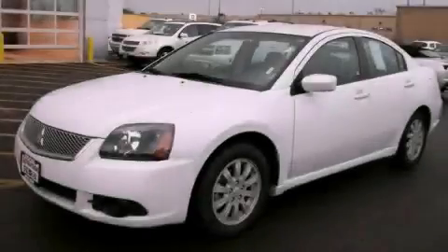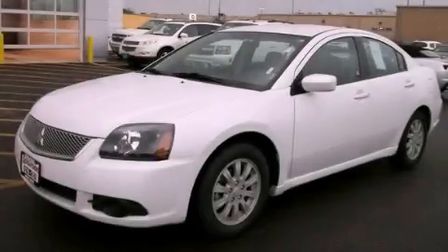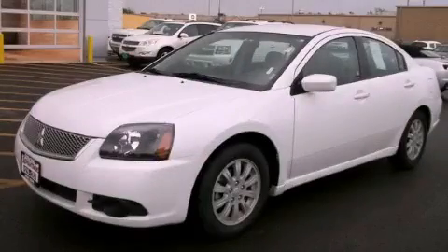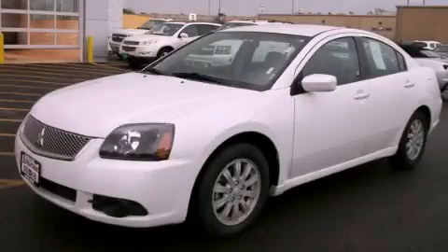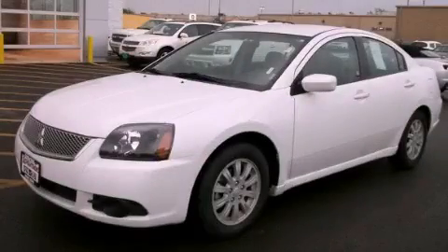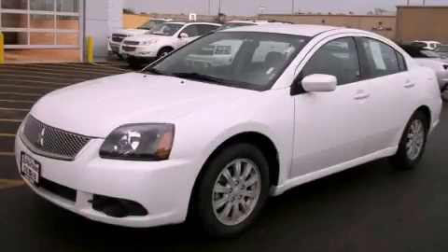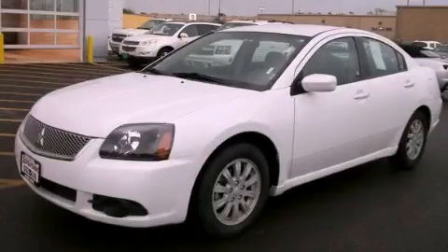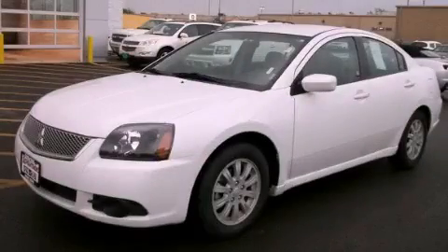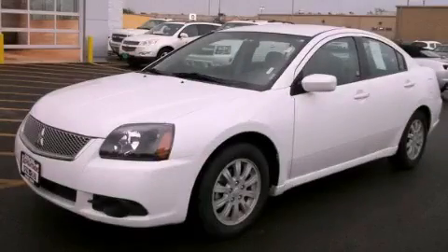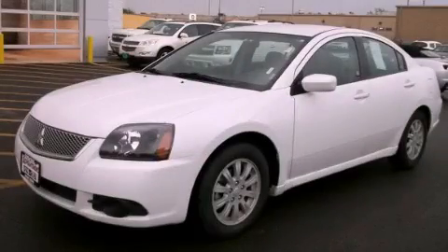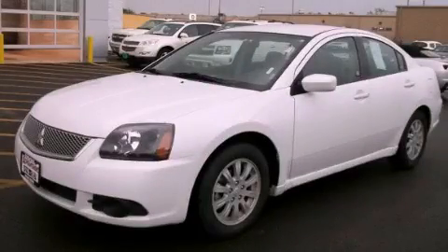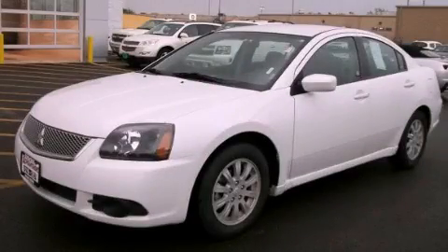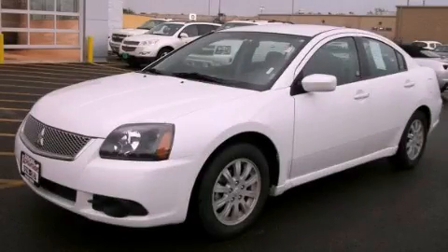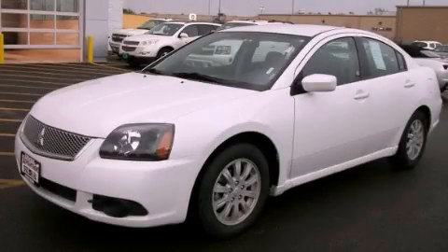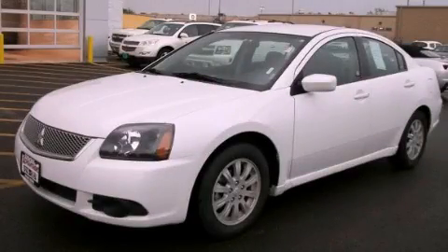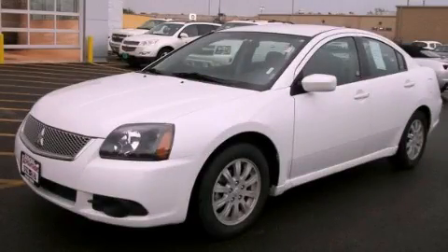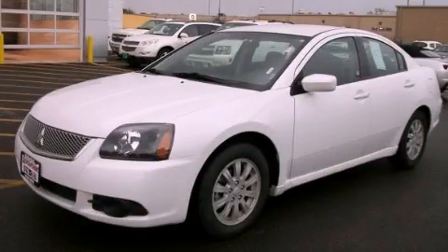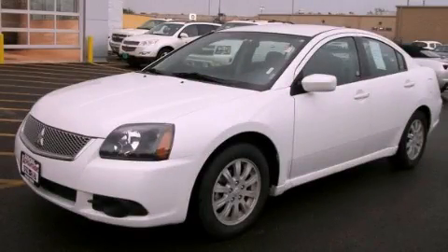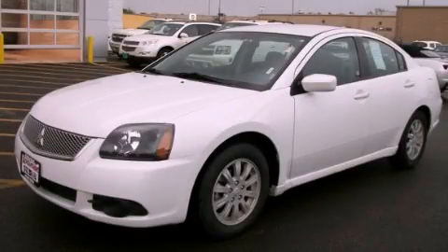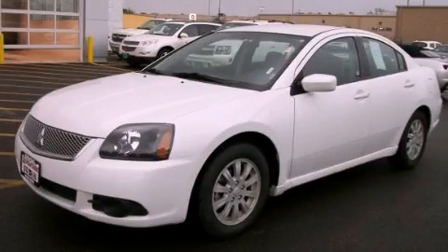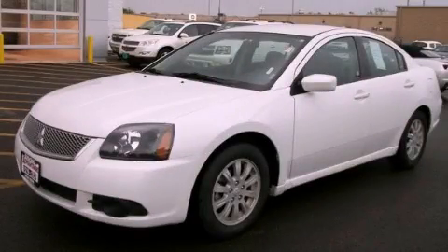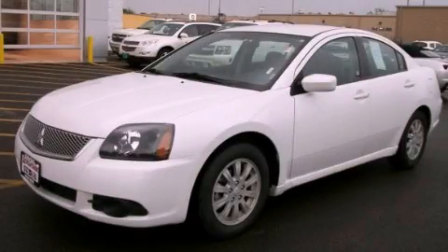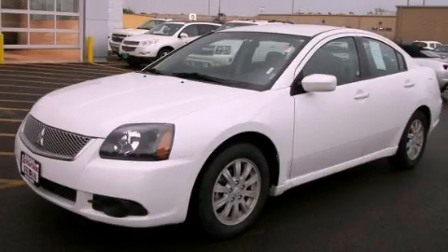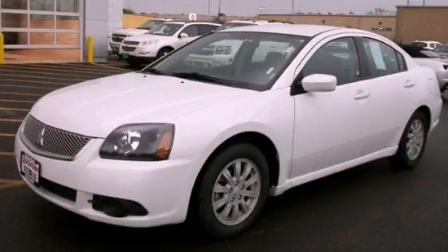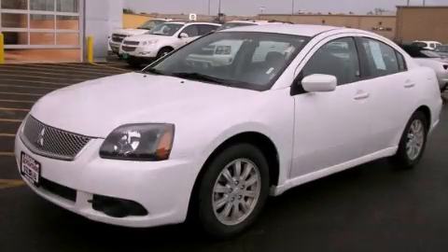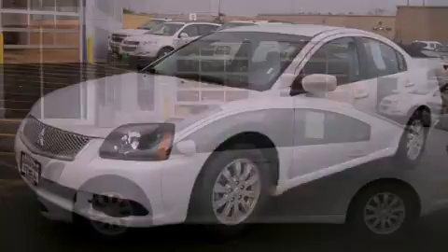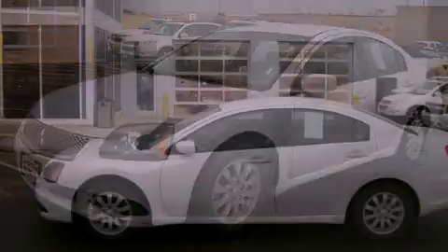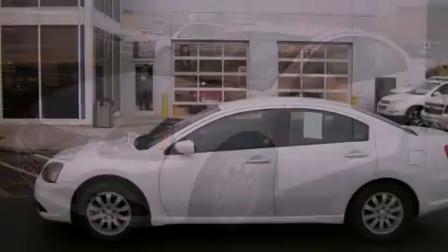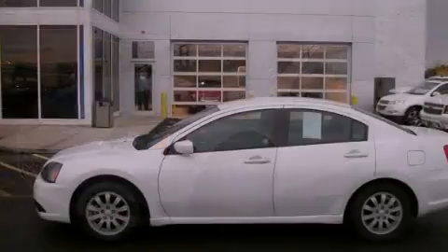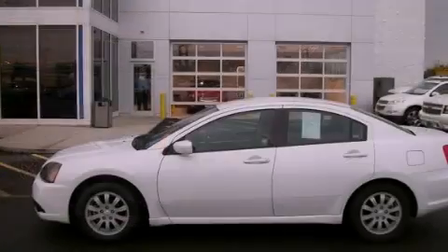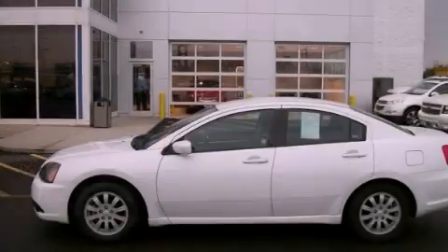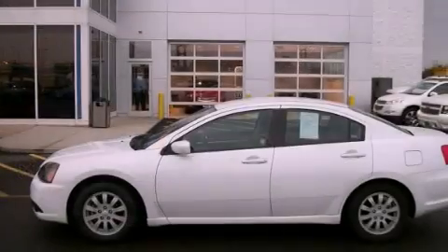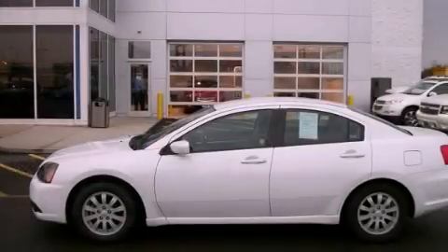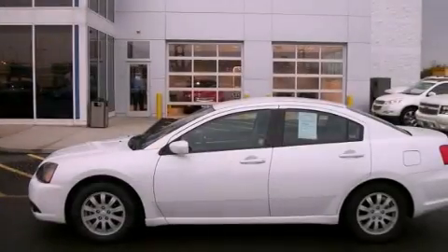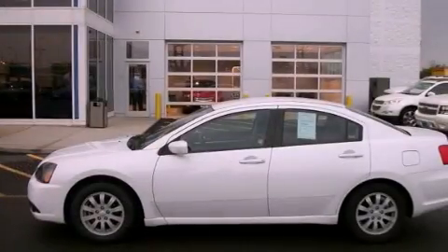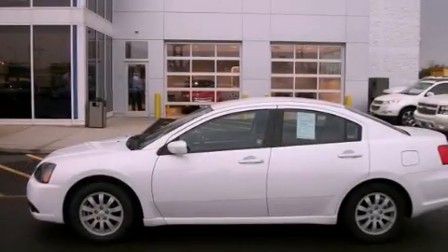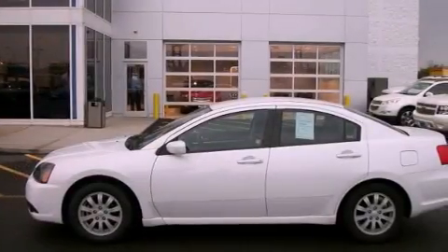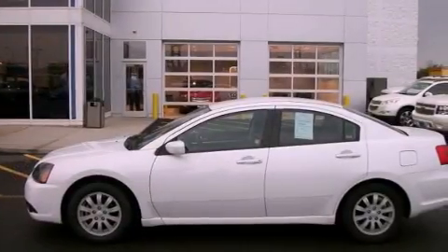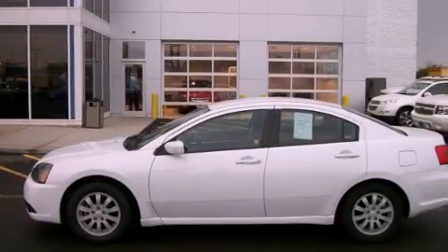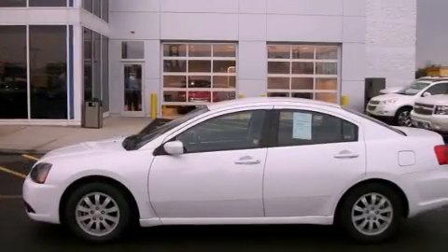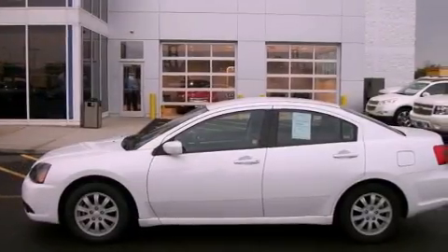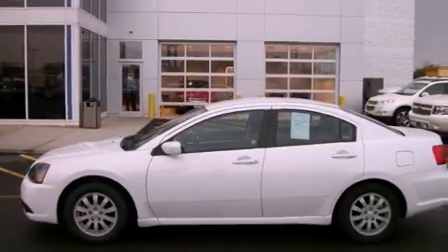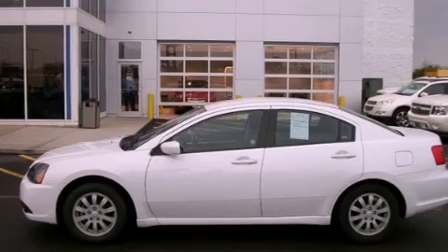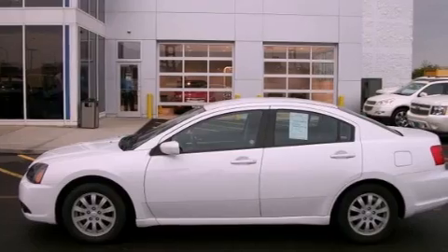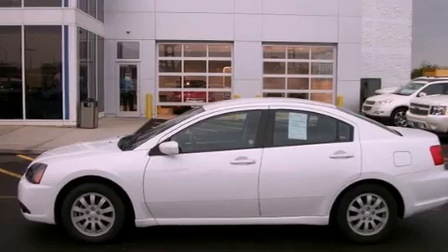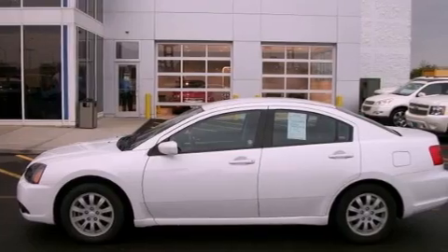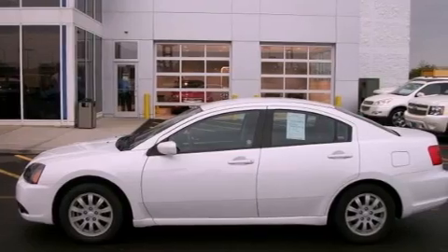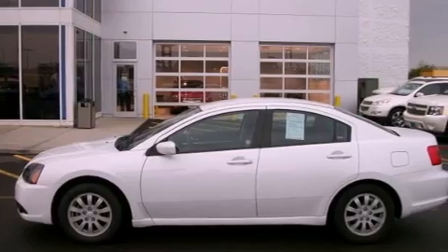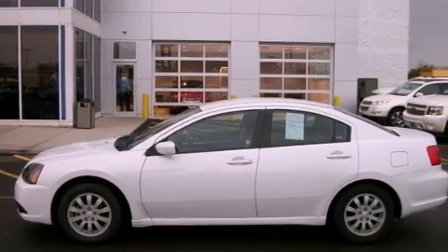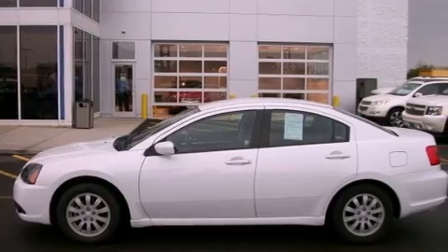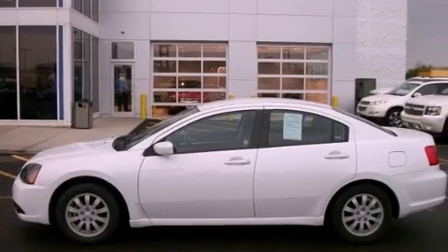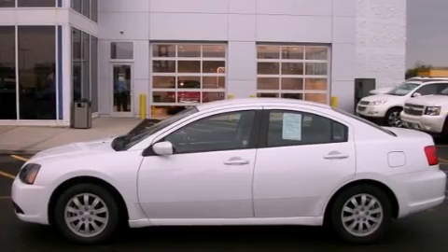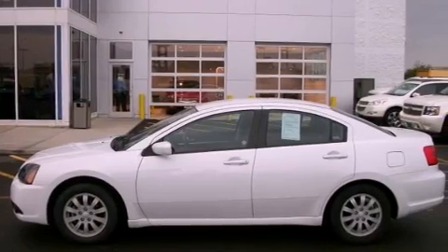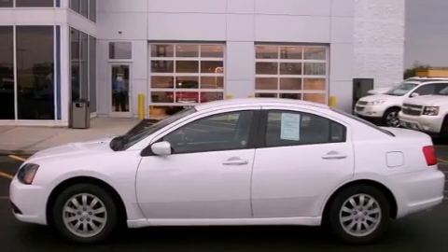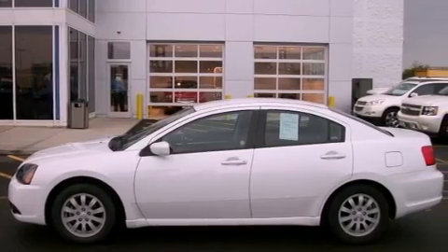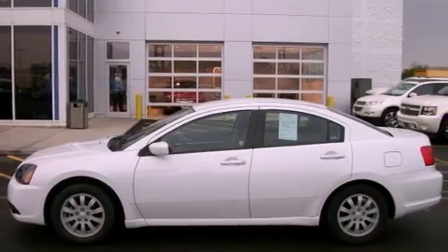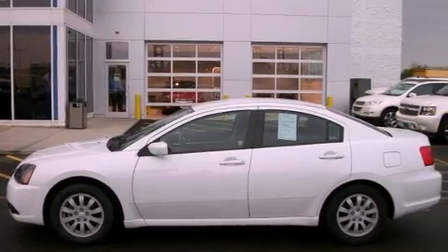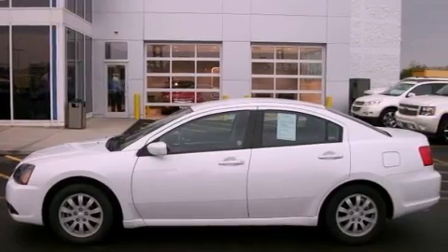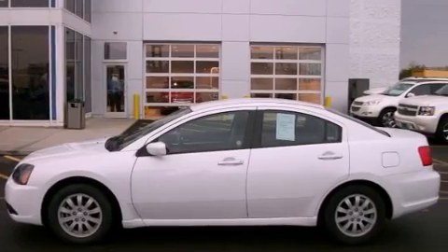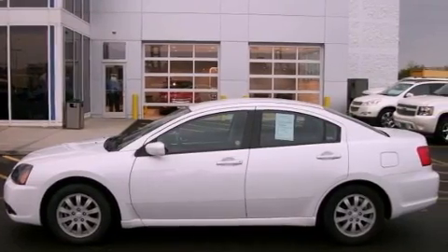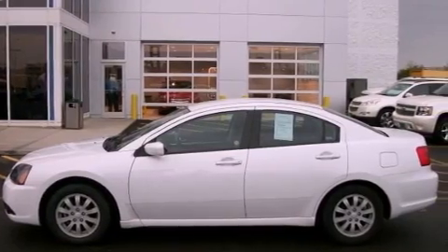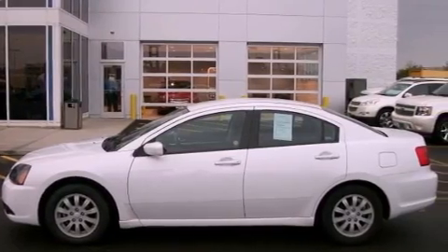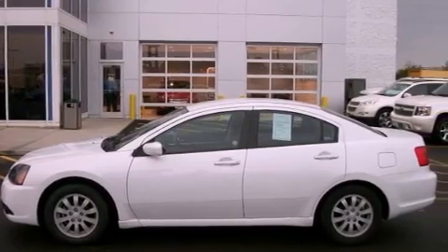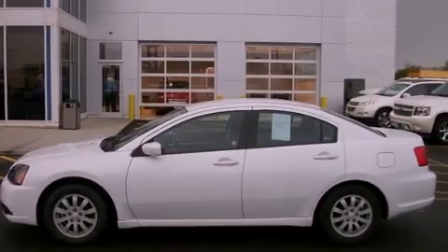This is a 2011 Mitsubishi Galant. It has a 2.4-liter four-cylinder engine and an automatic transmission.